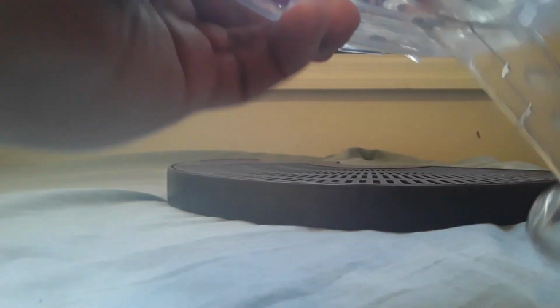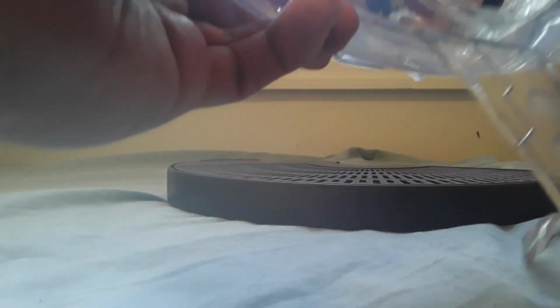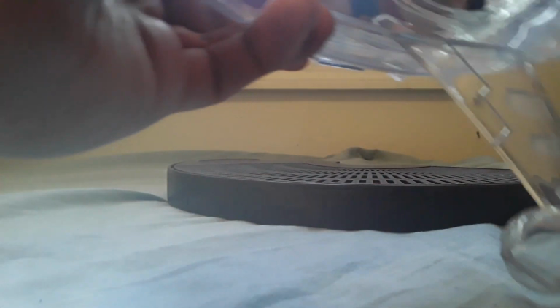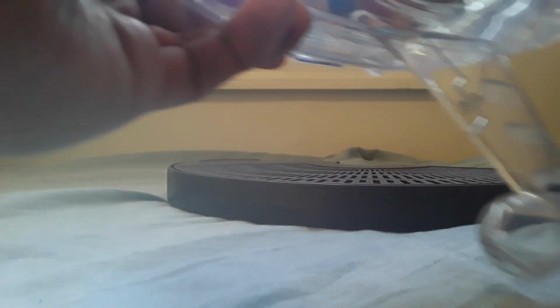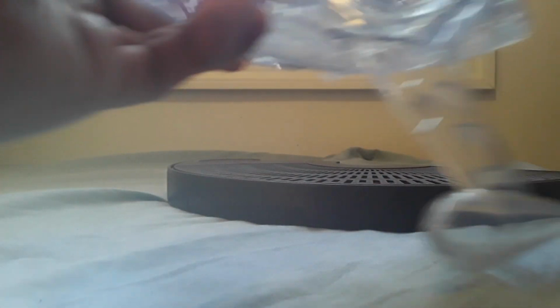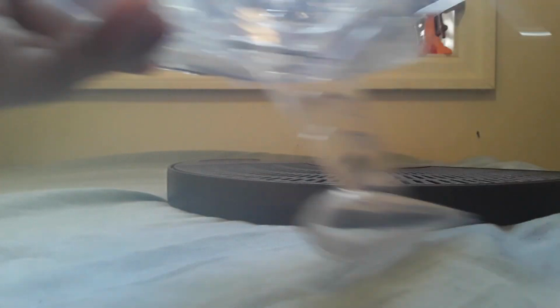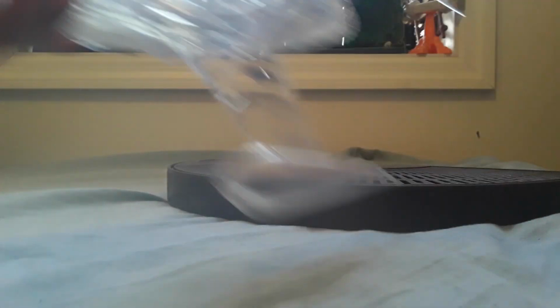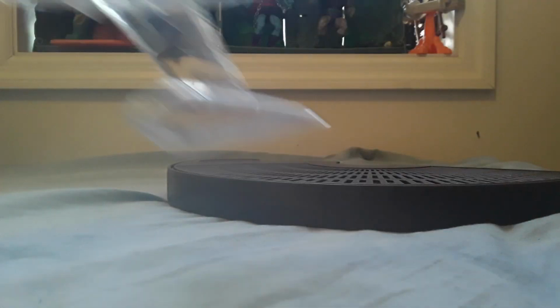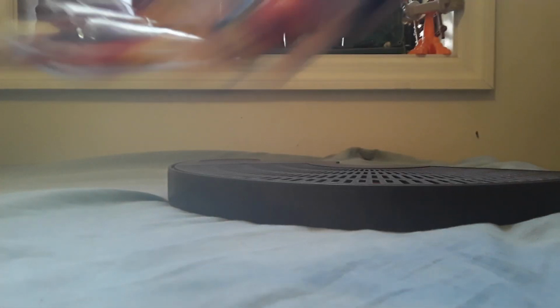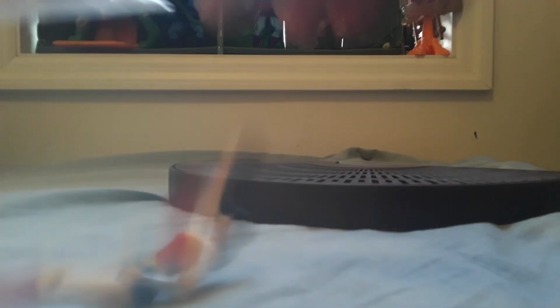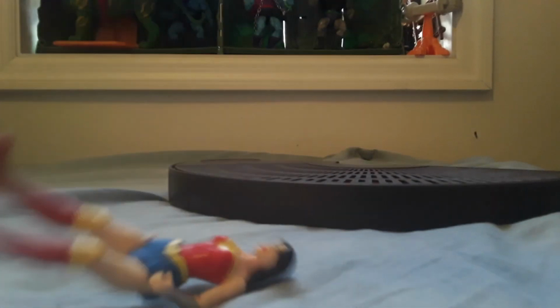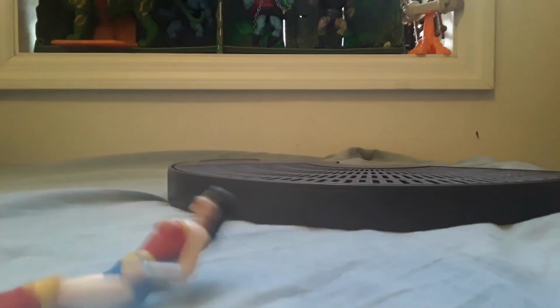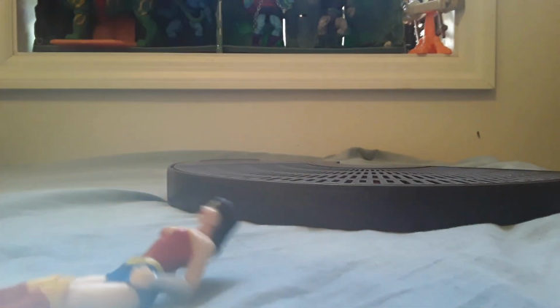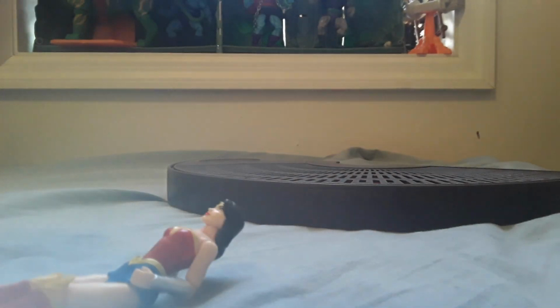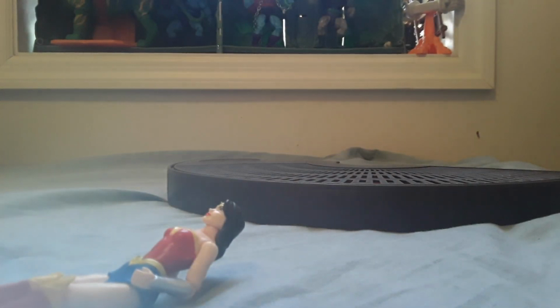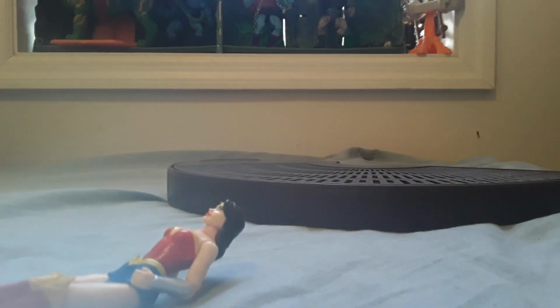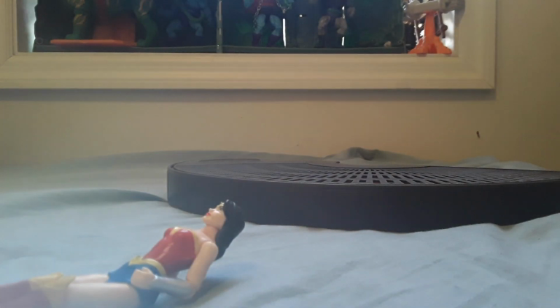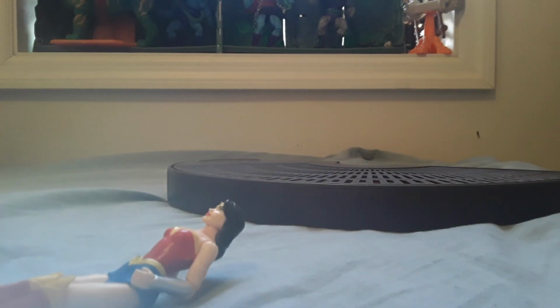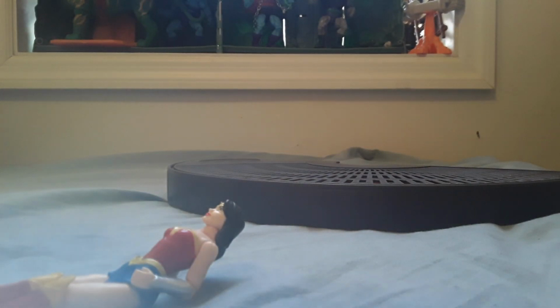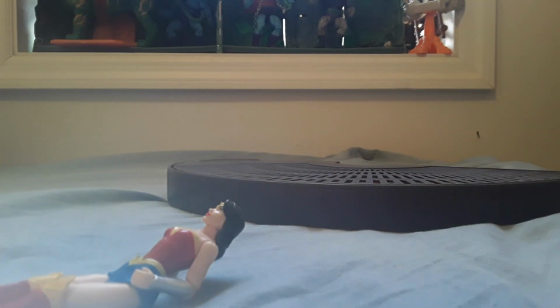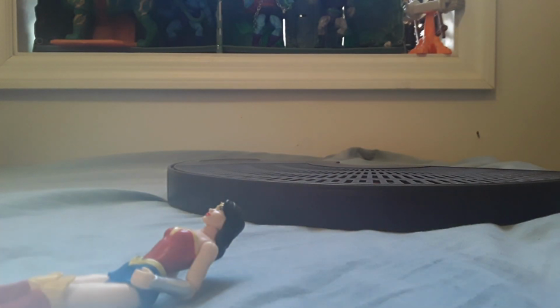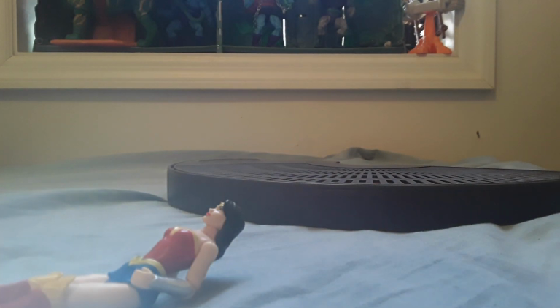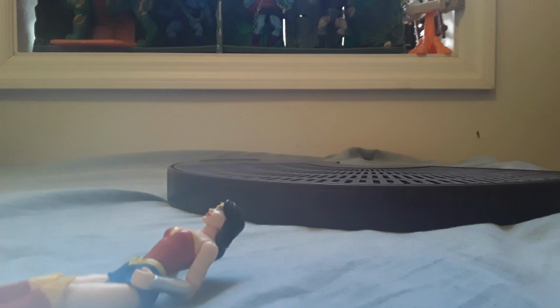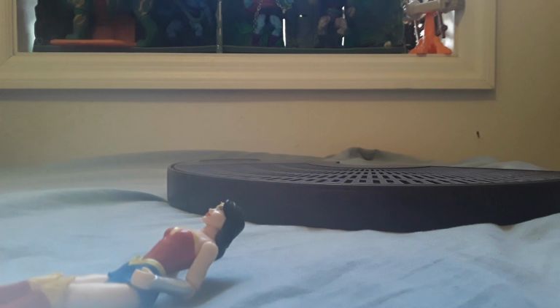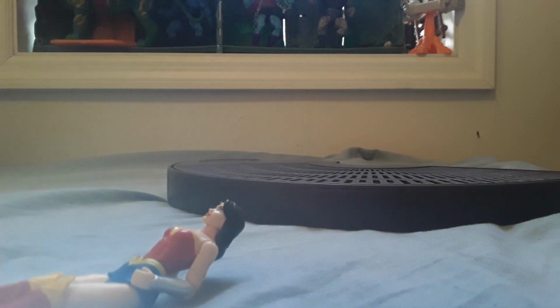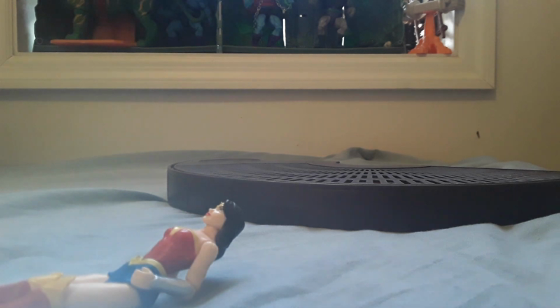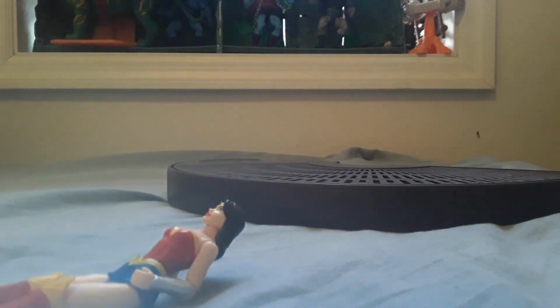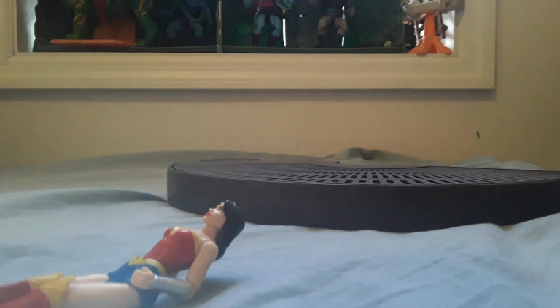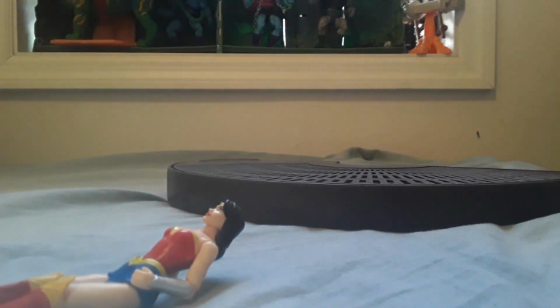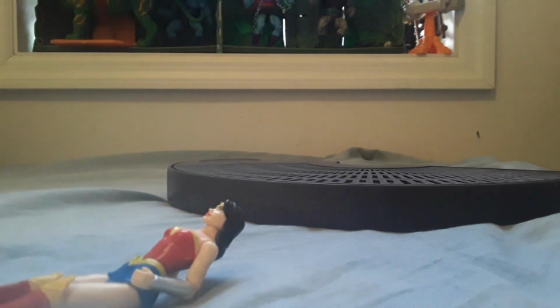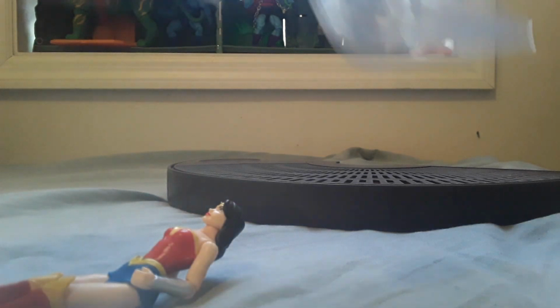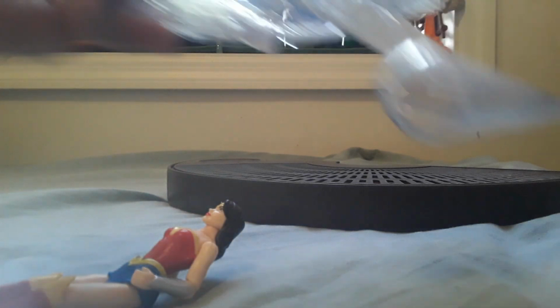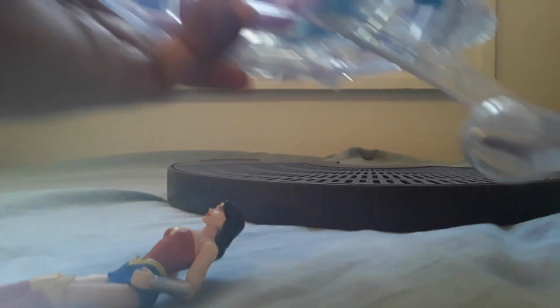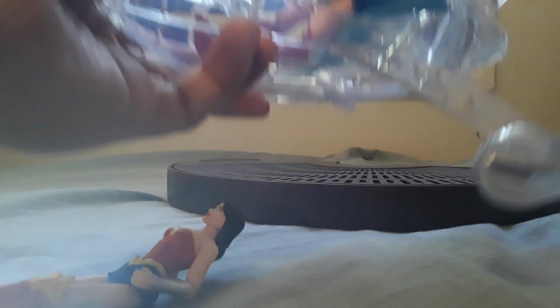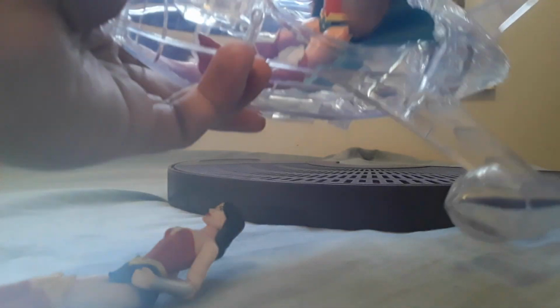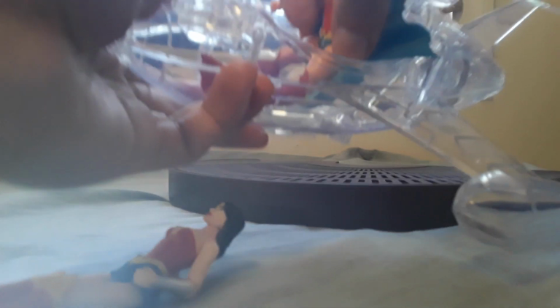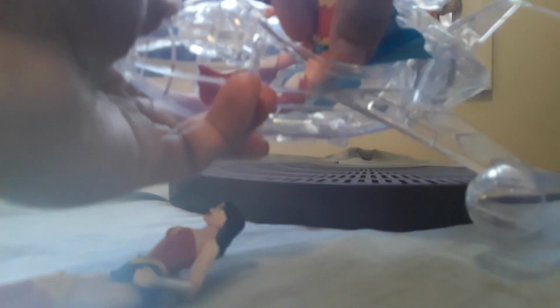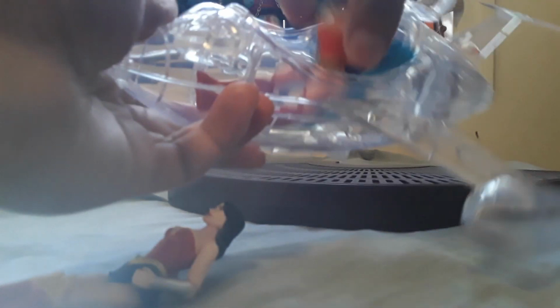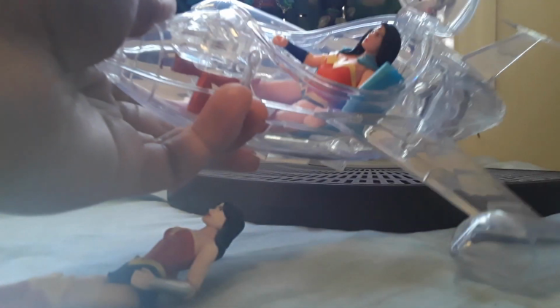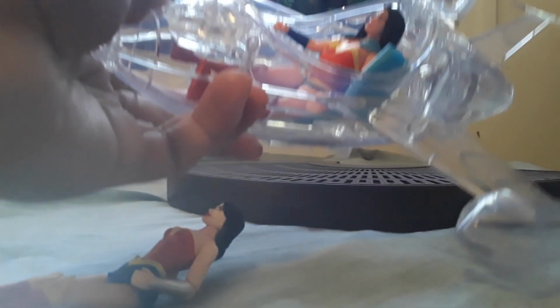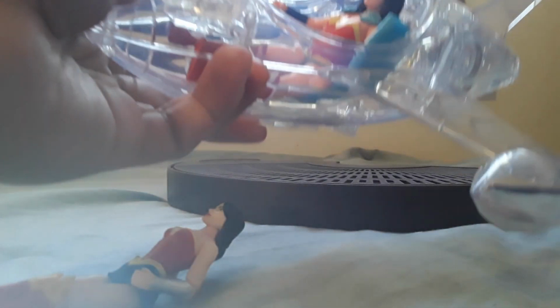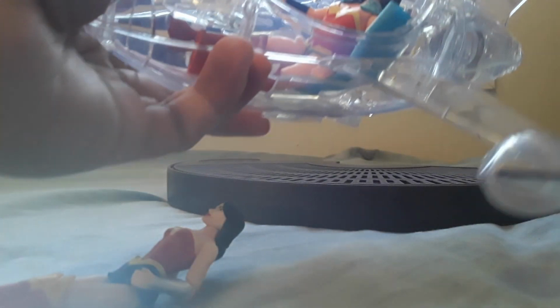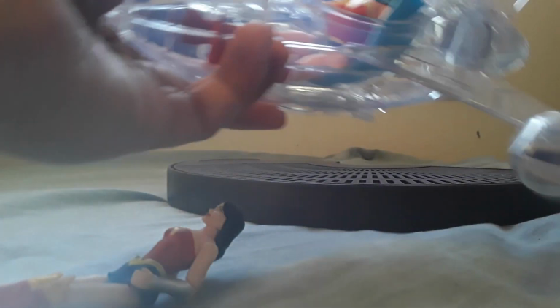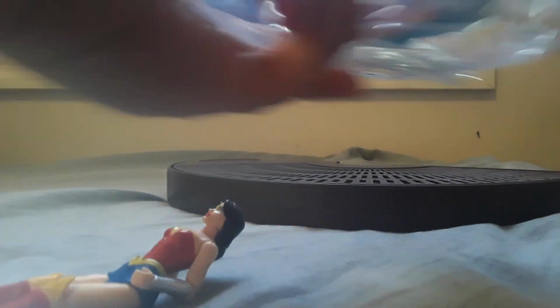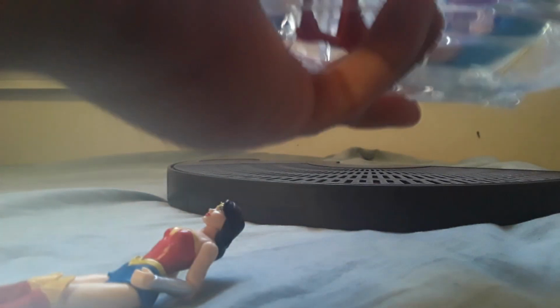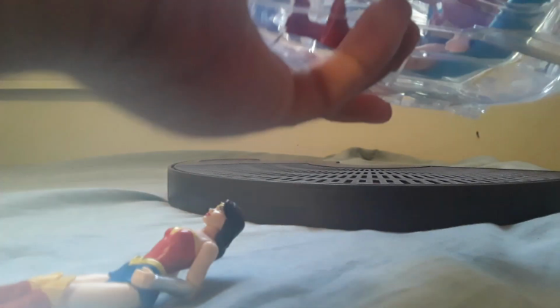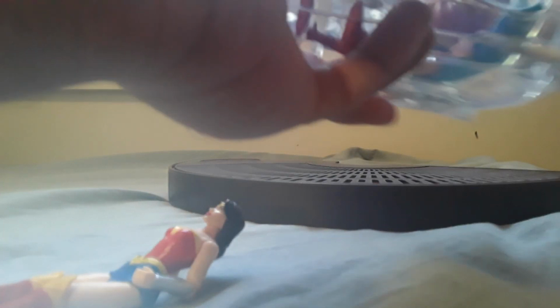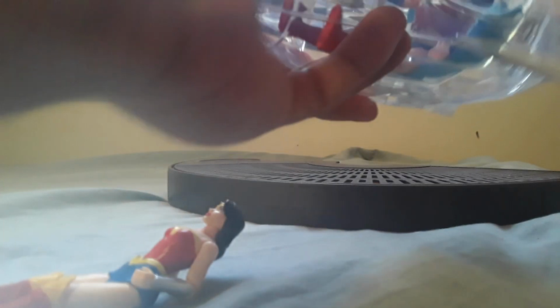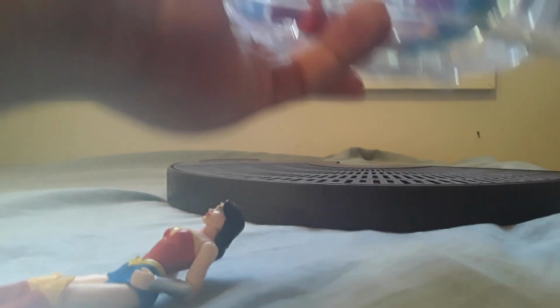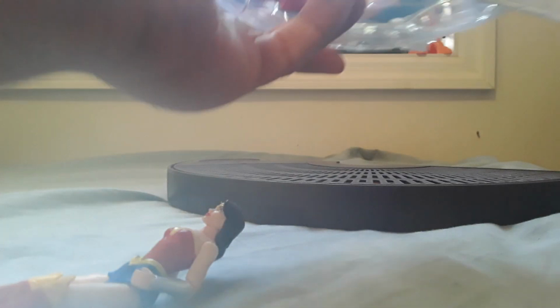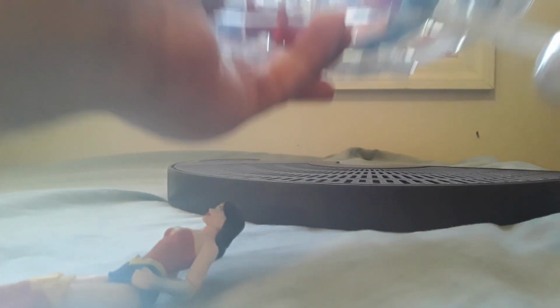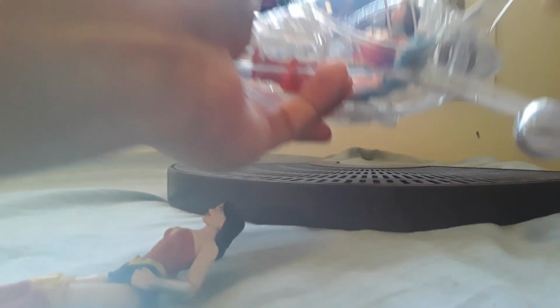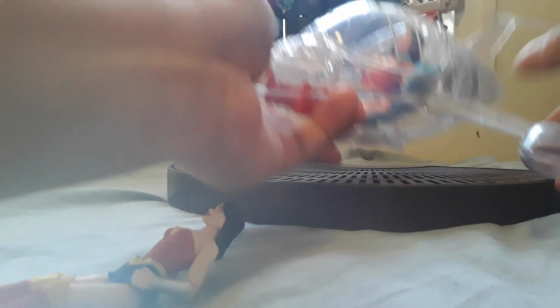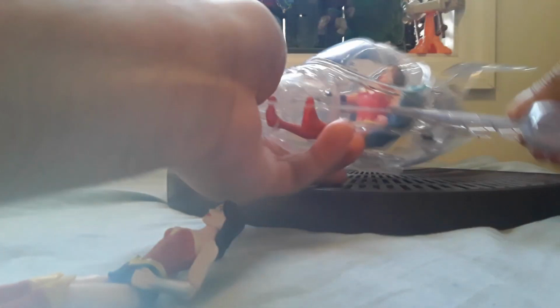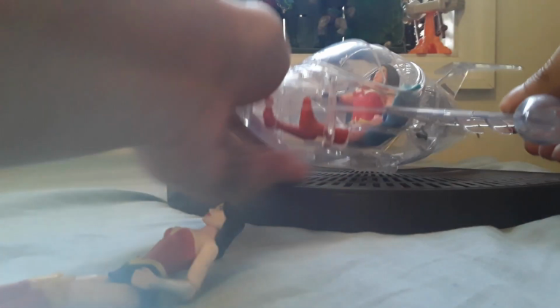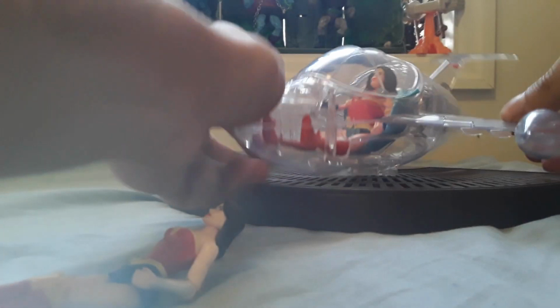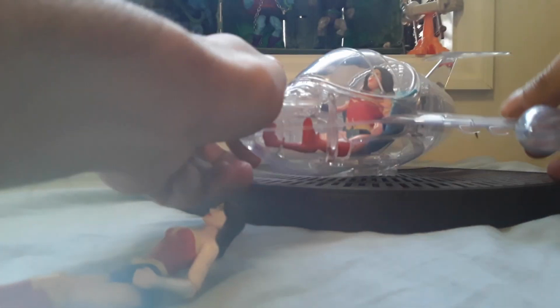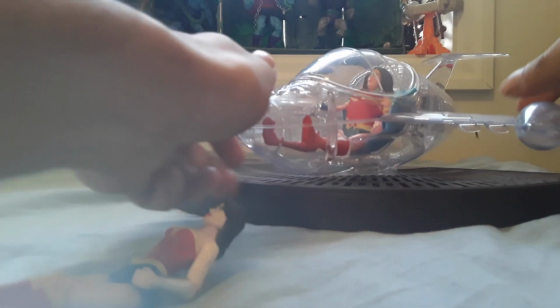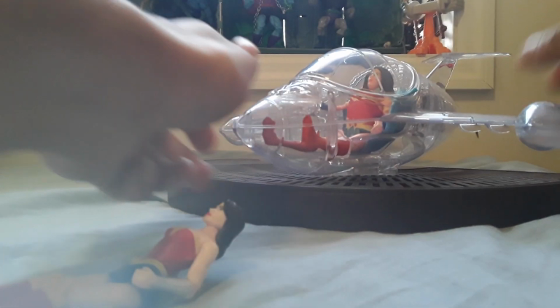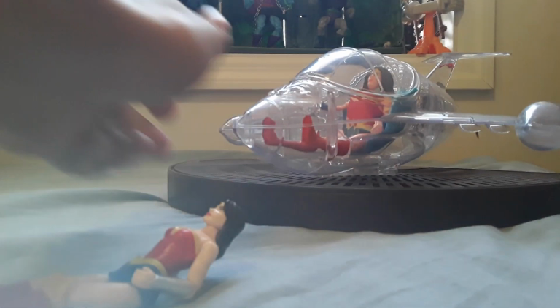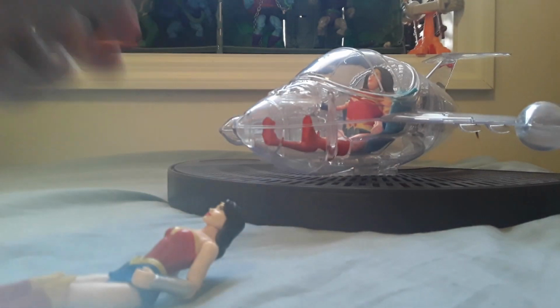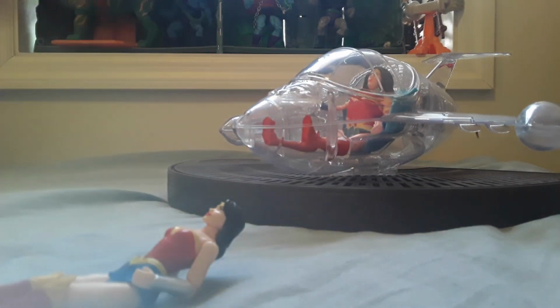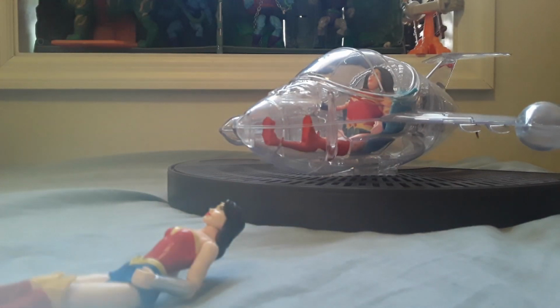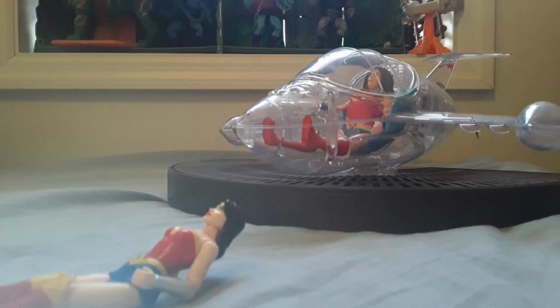Overall, this is a good figure and a good vehicle set. I'd recommend it.